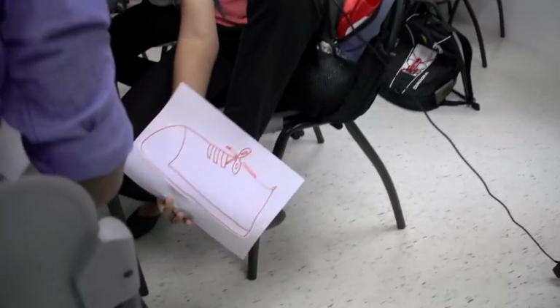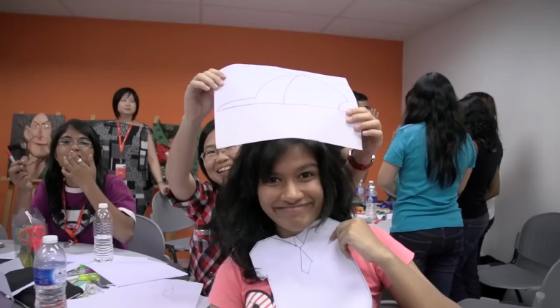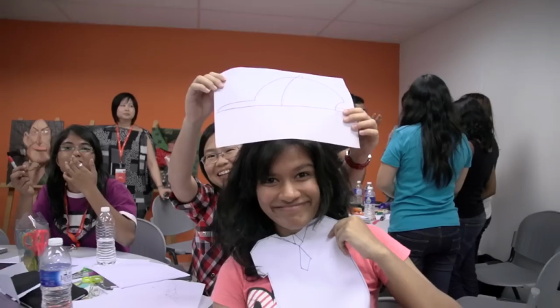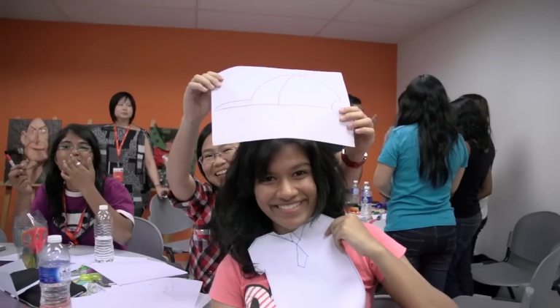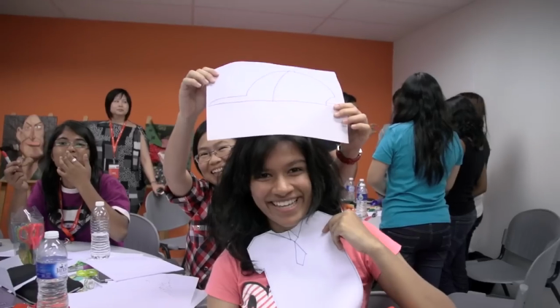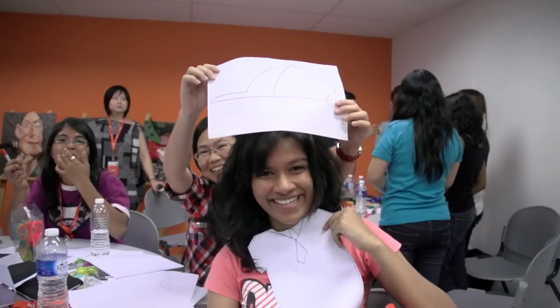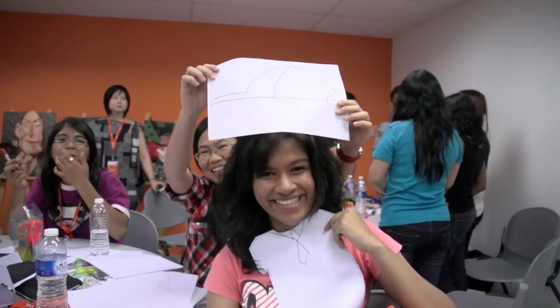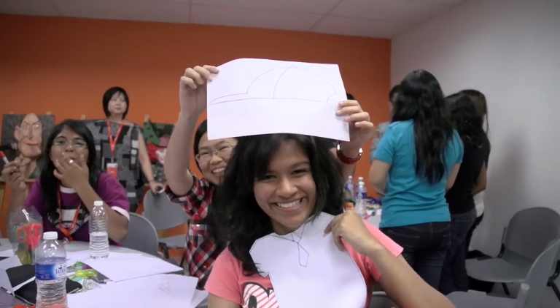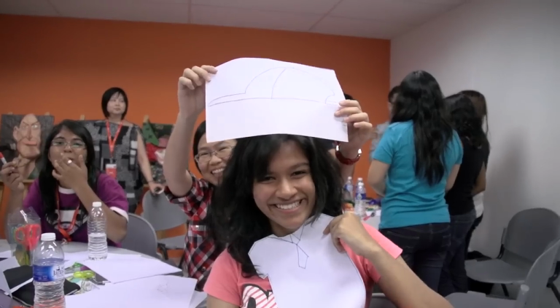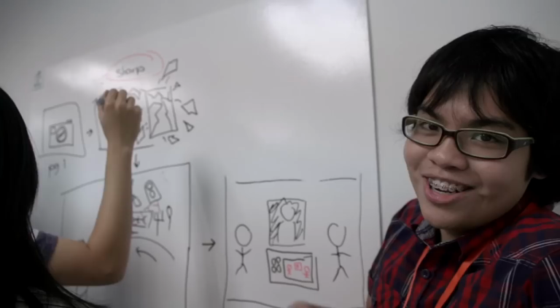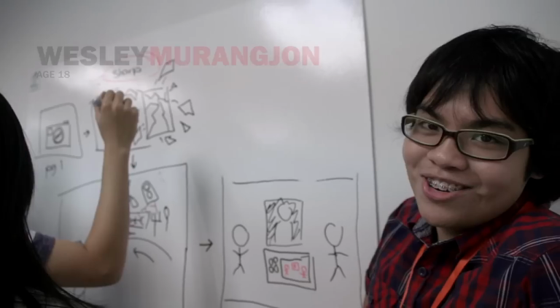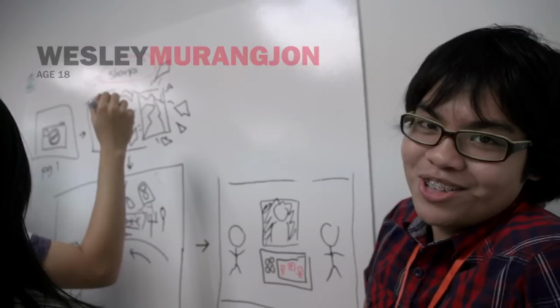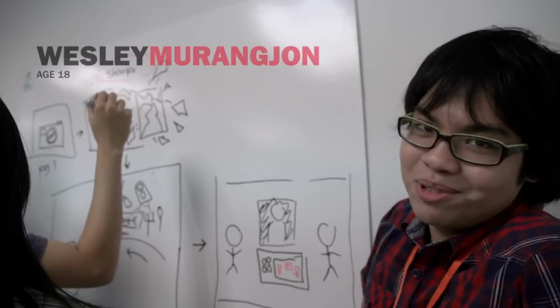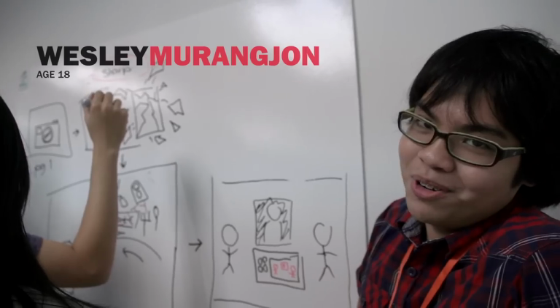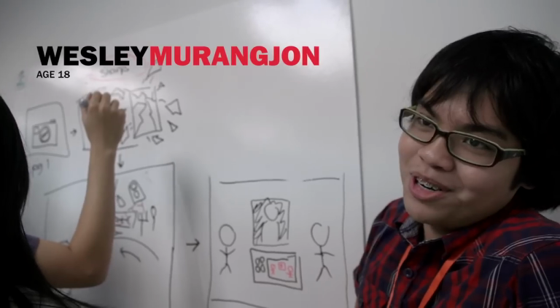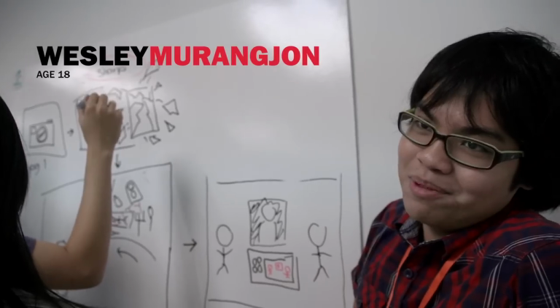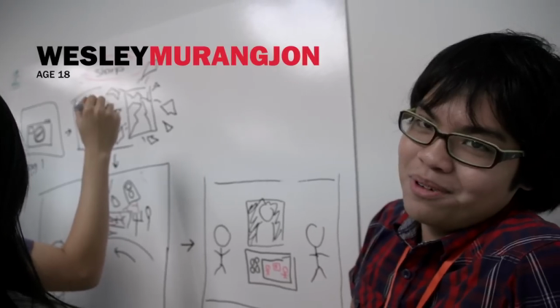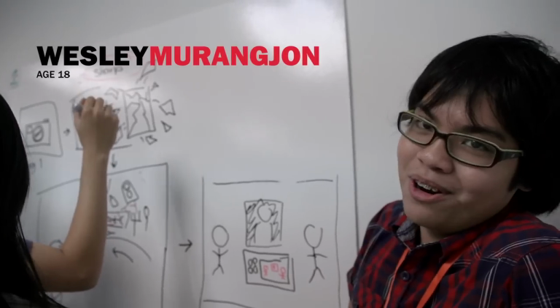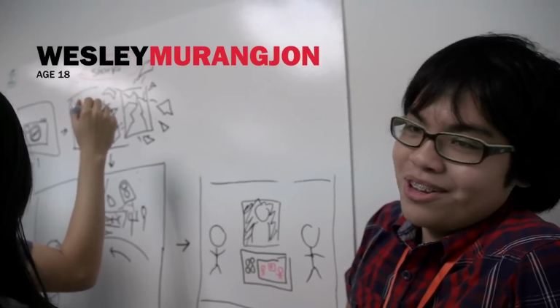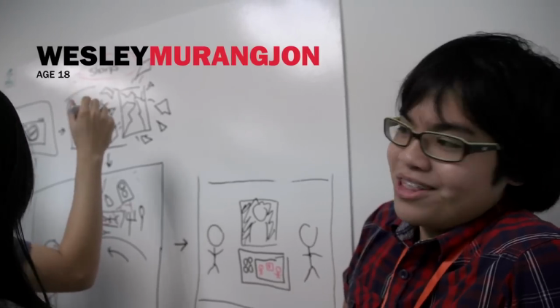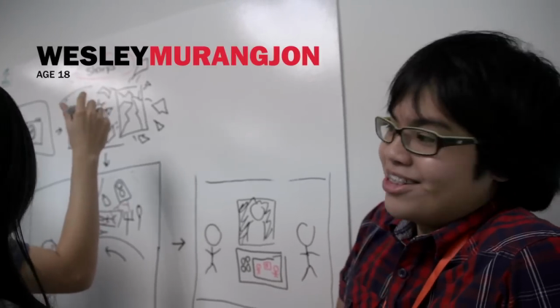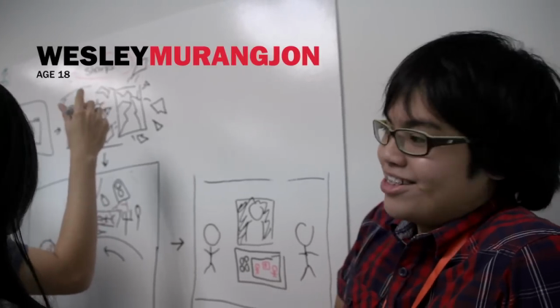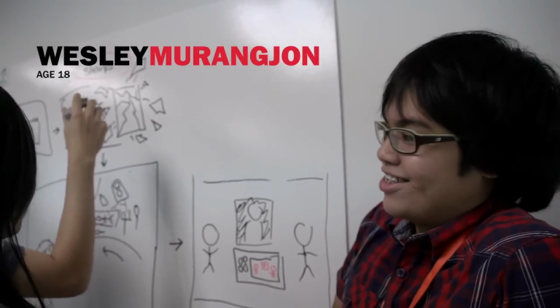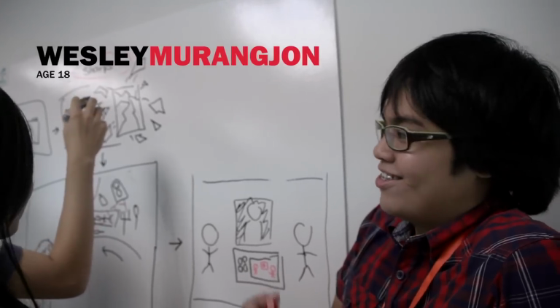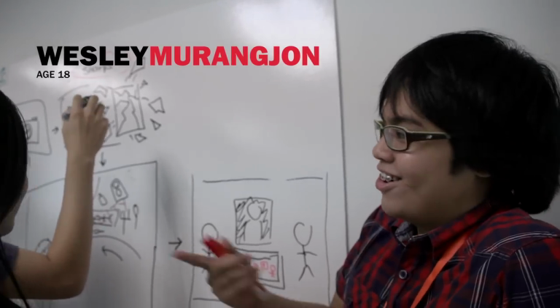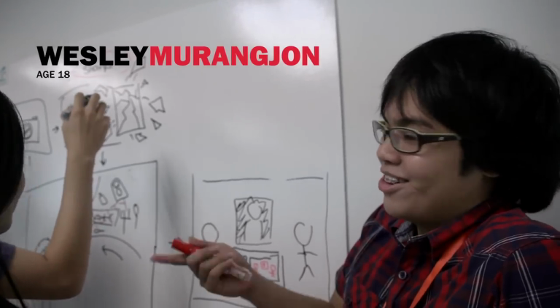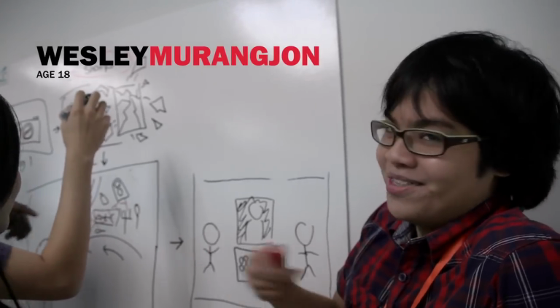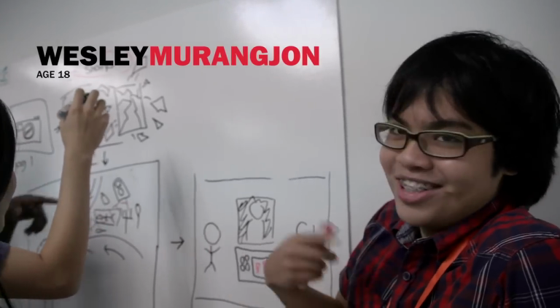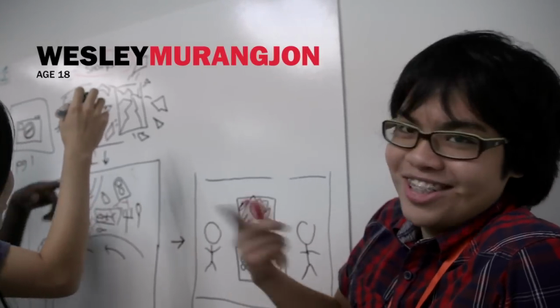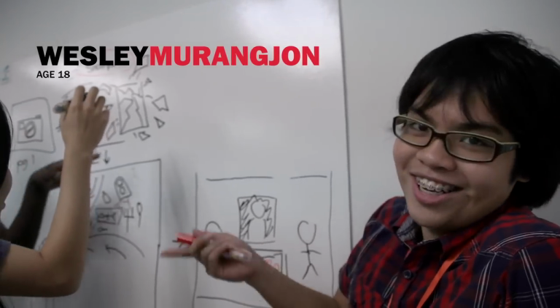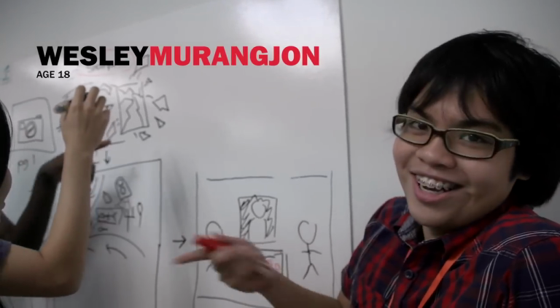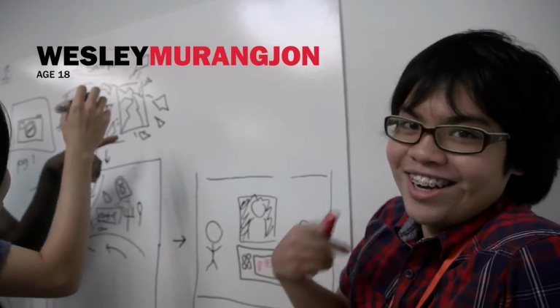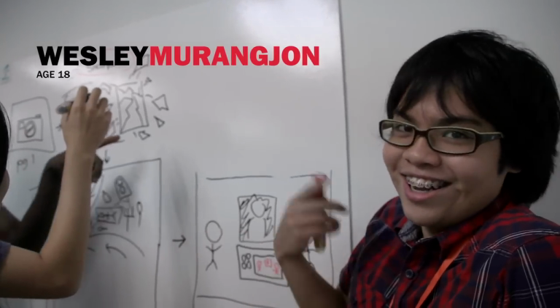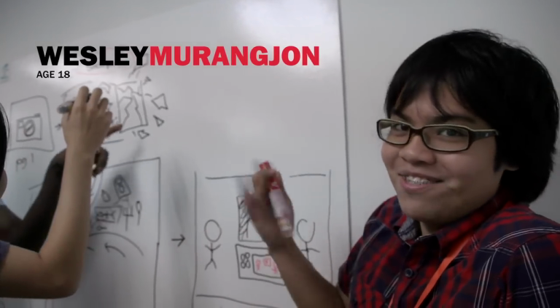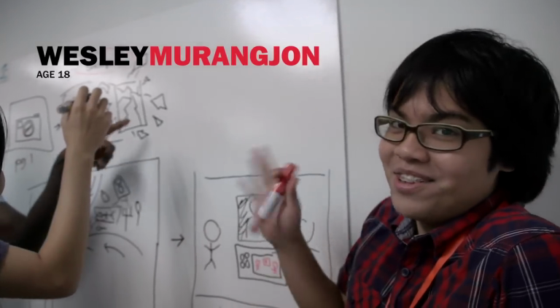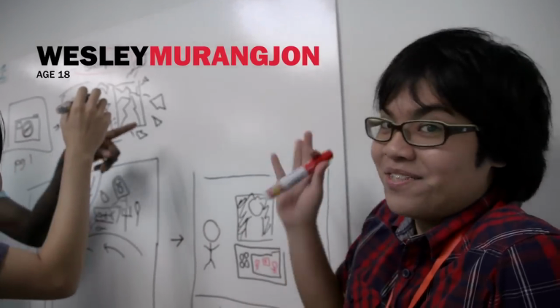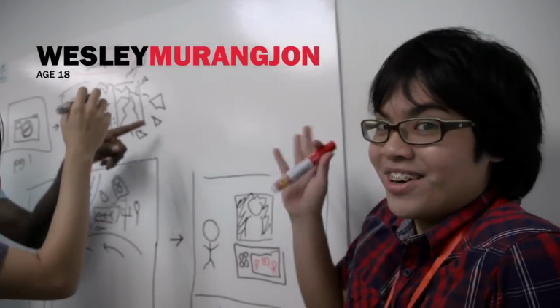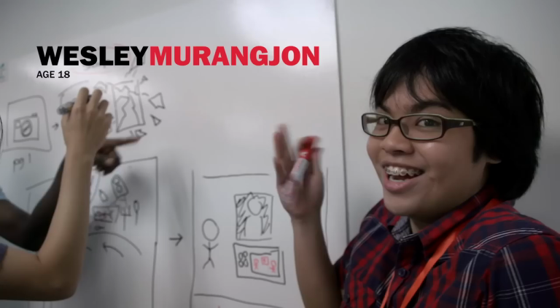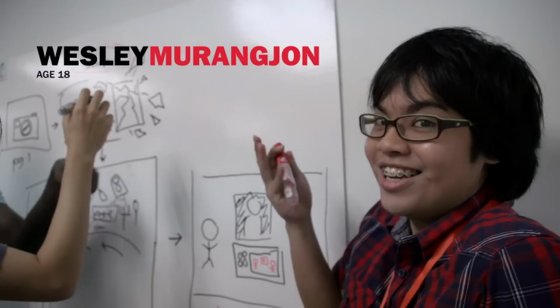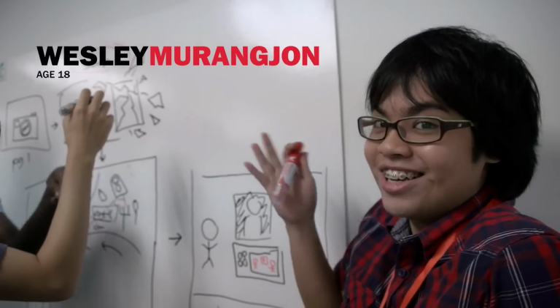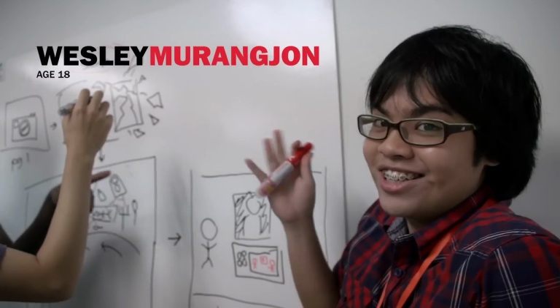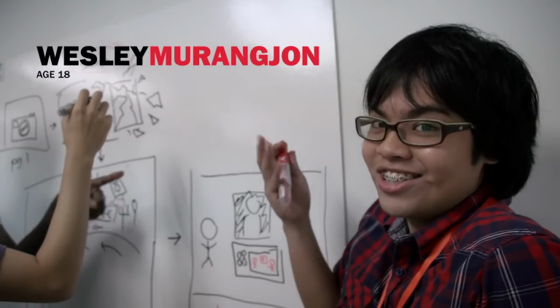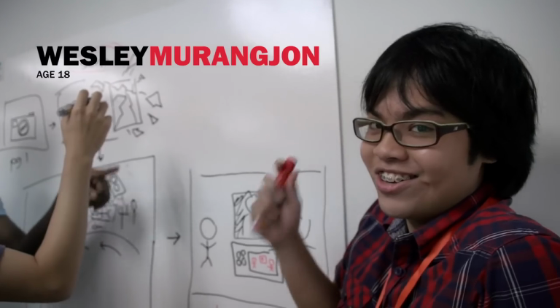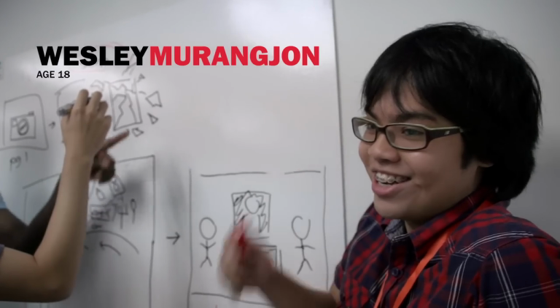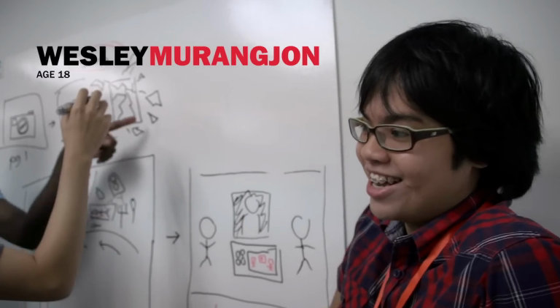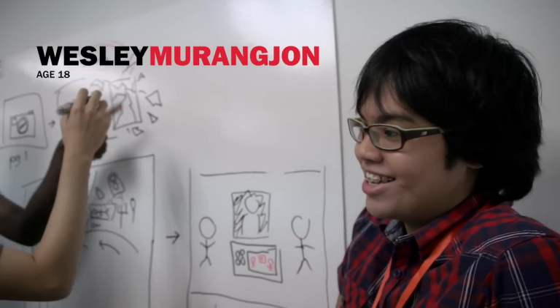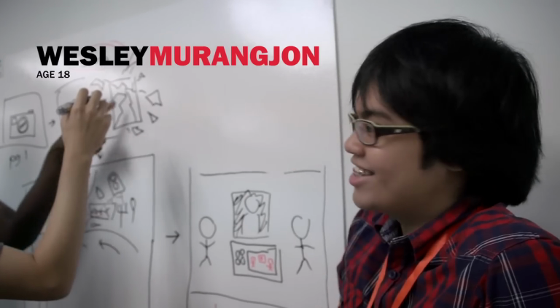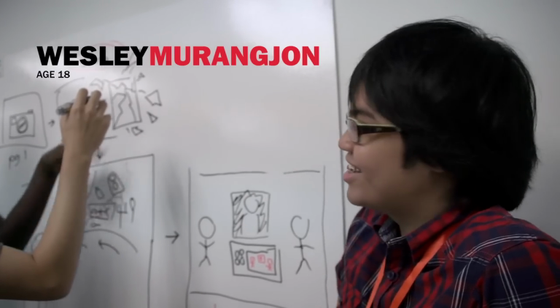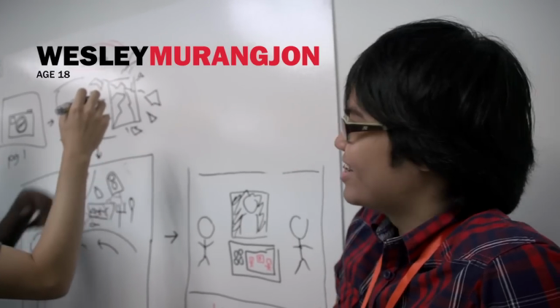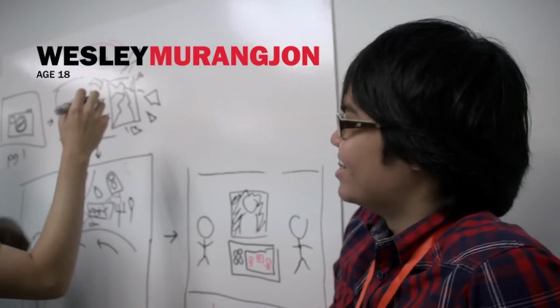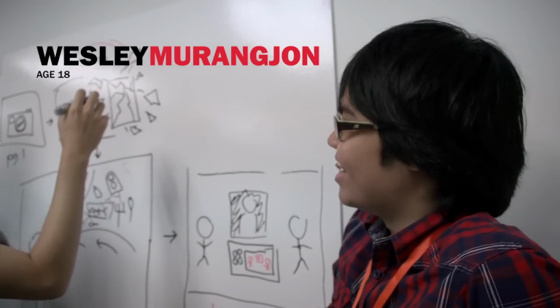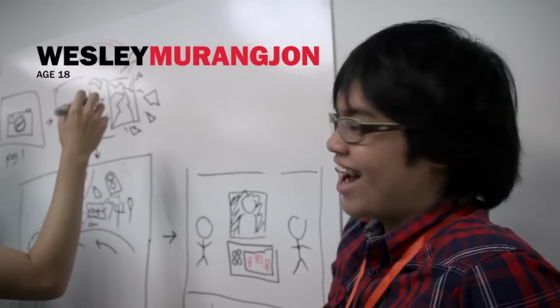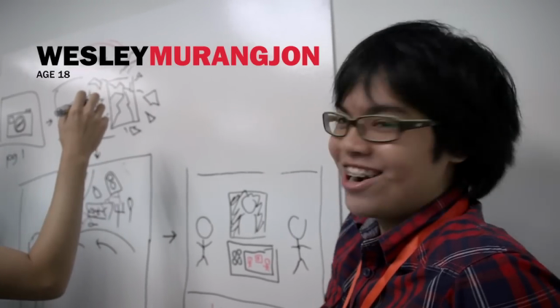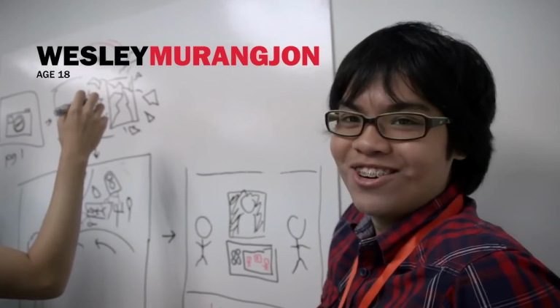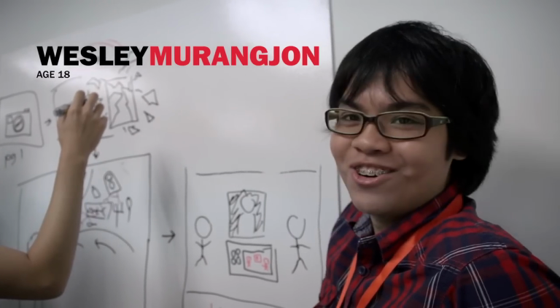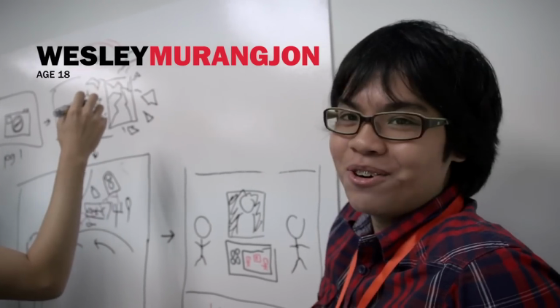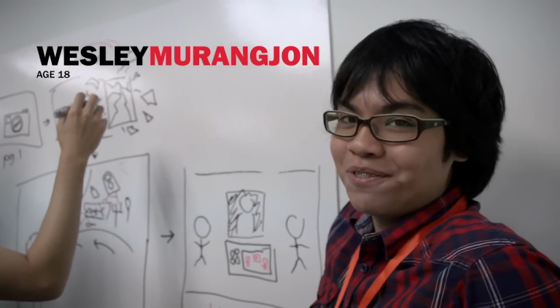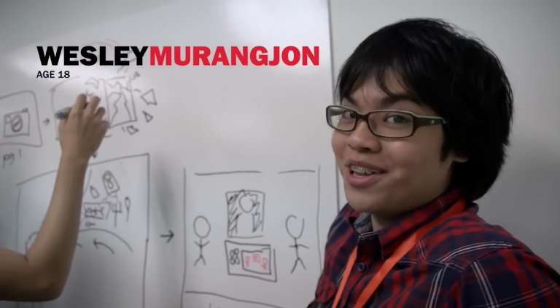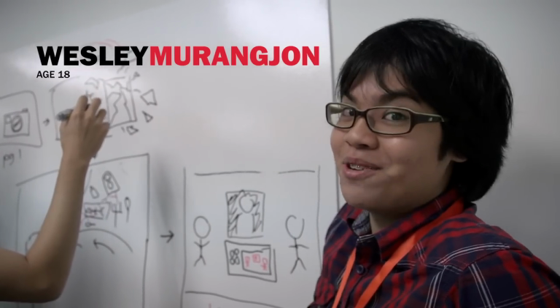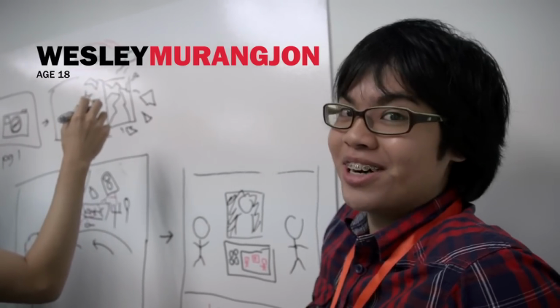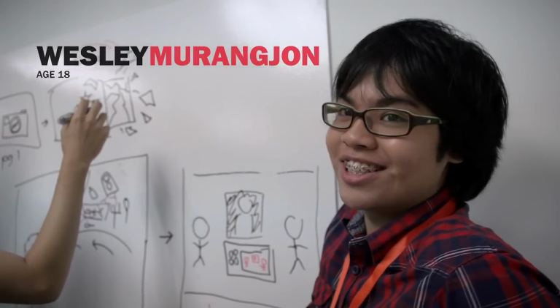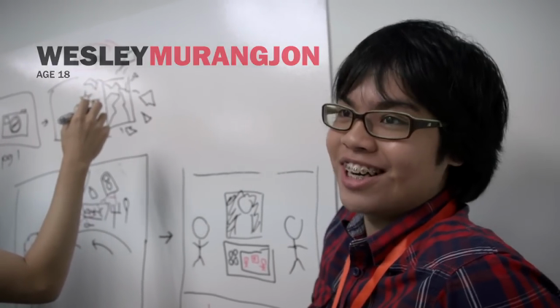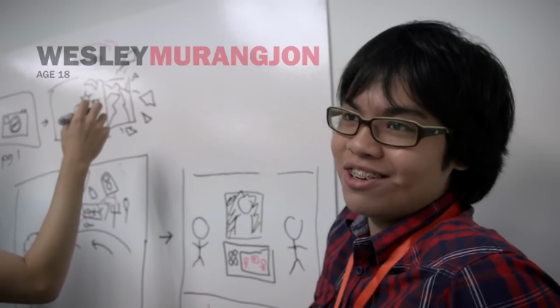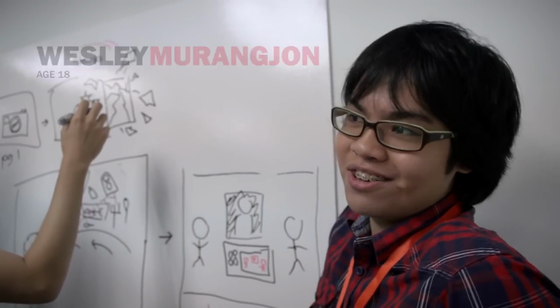Too many cooks for the broth. All of us have different ideas, so I guess, hopefully it works out.